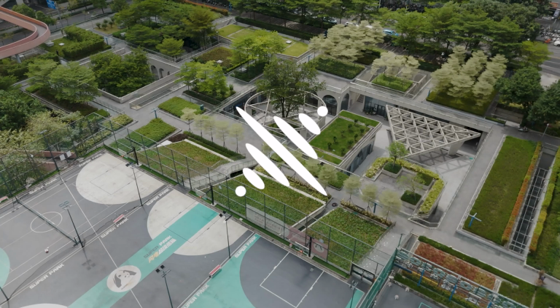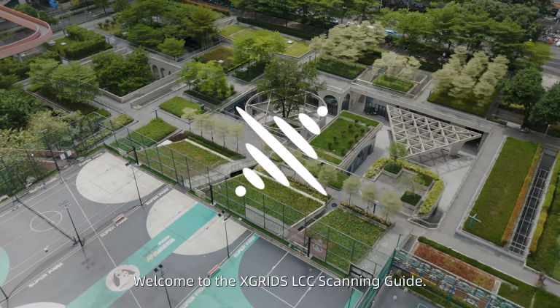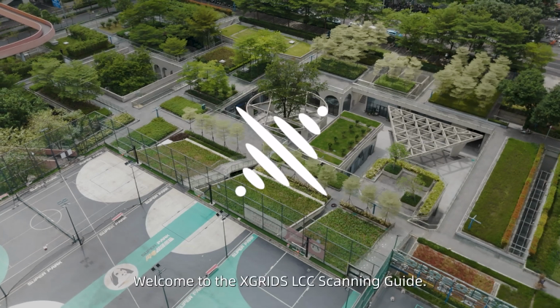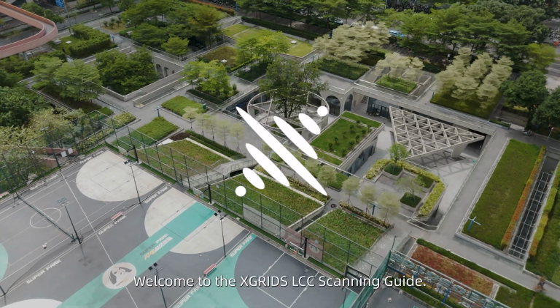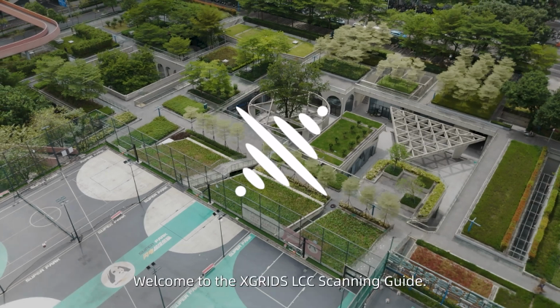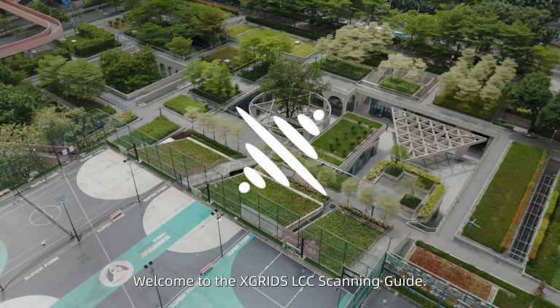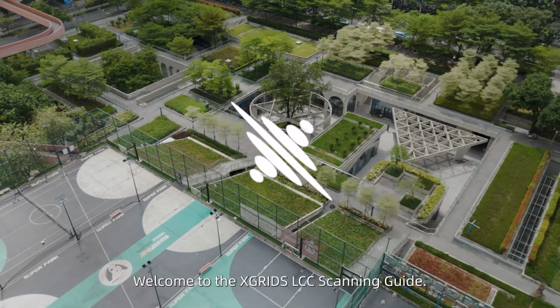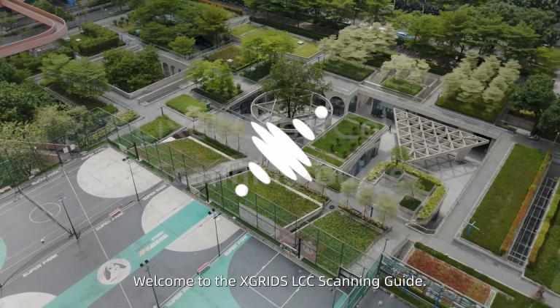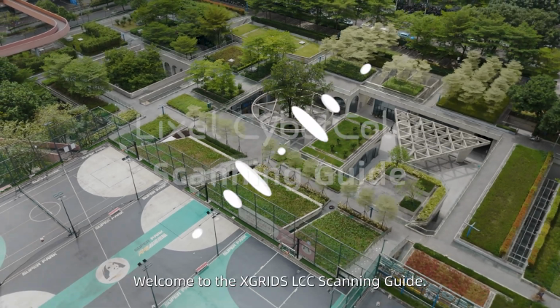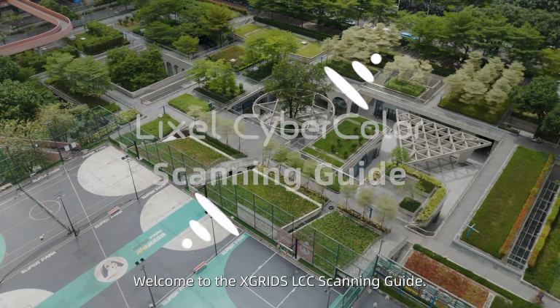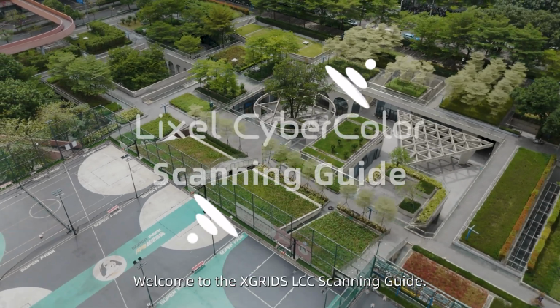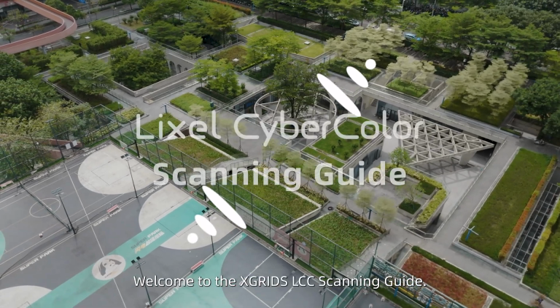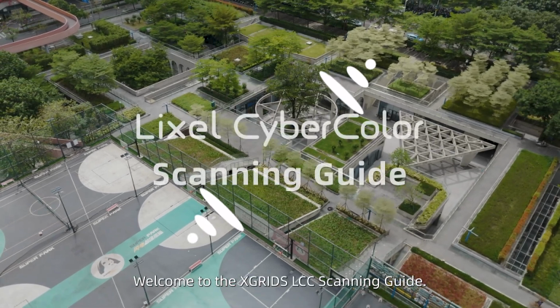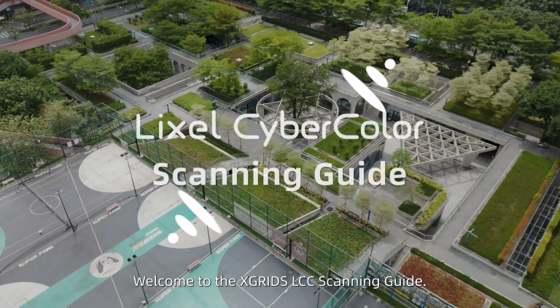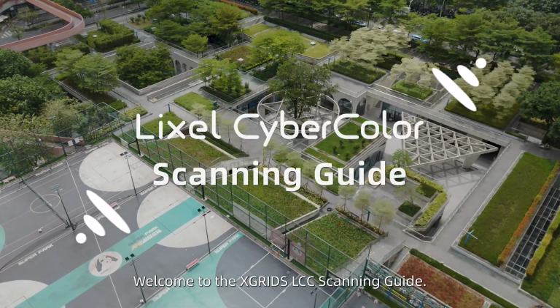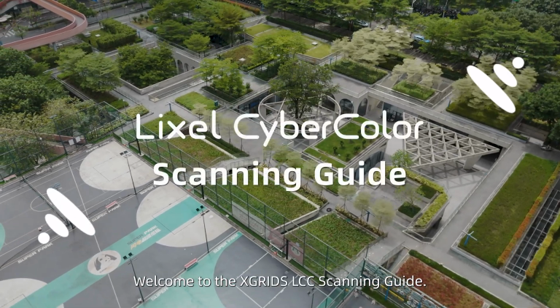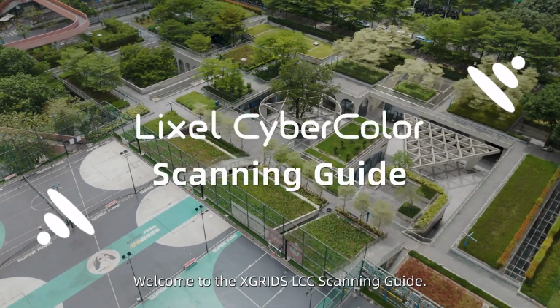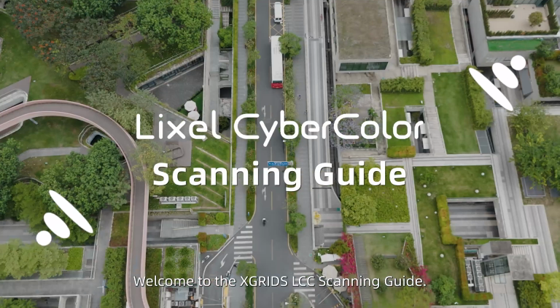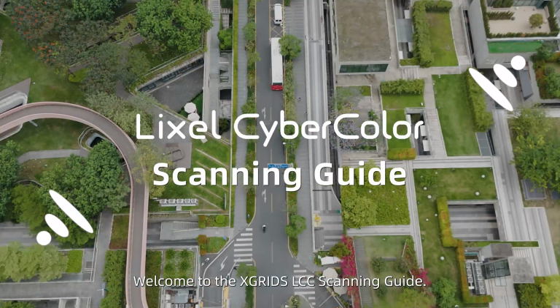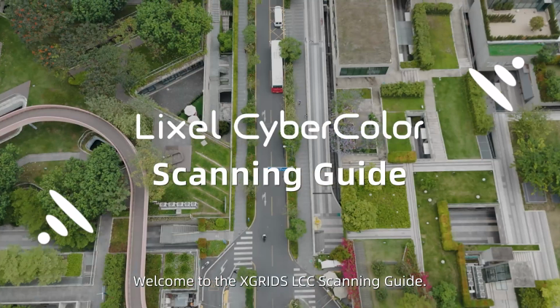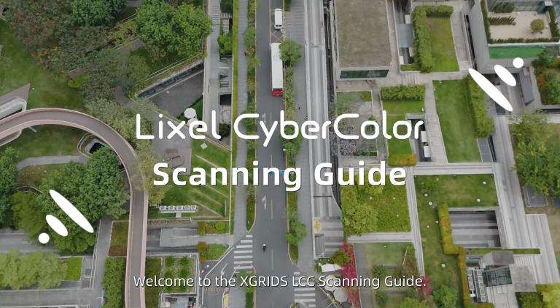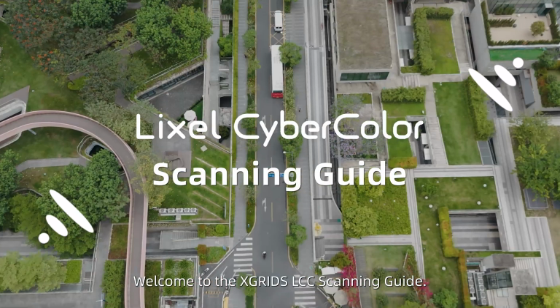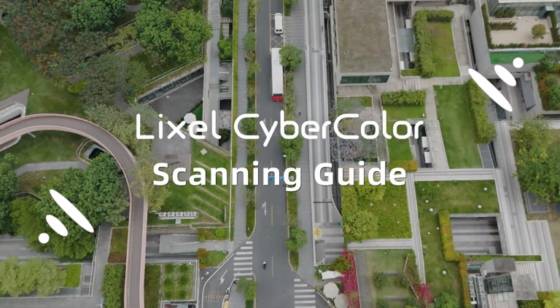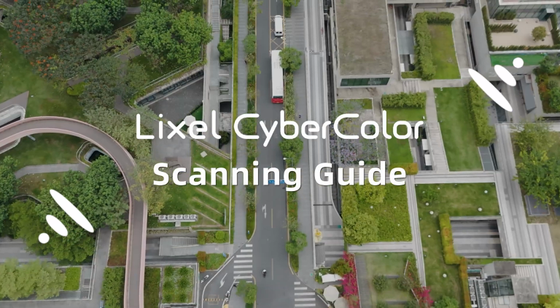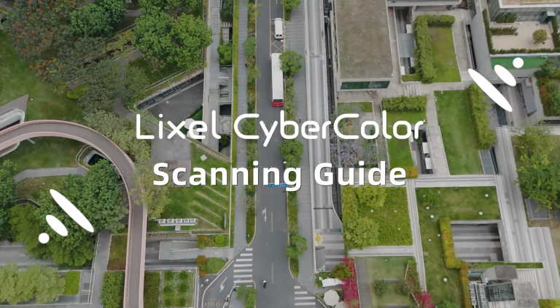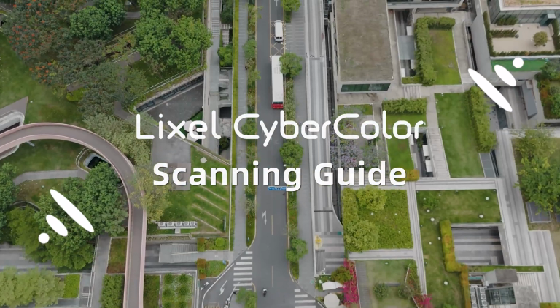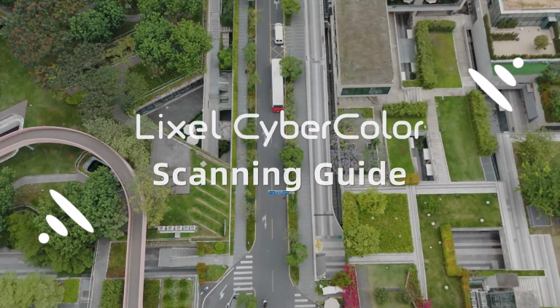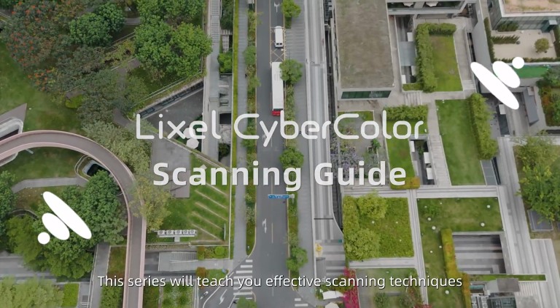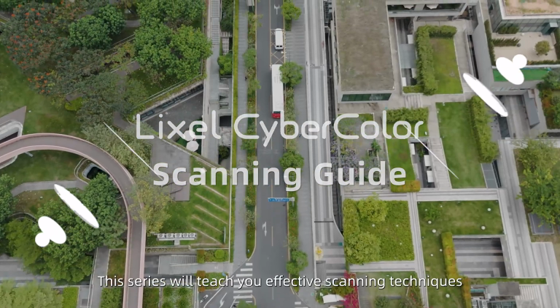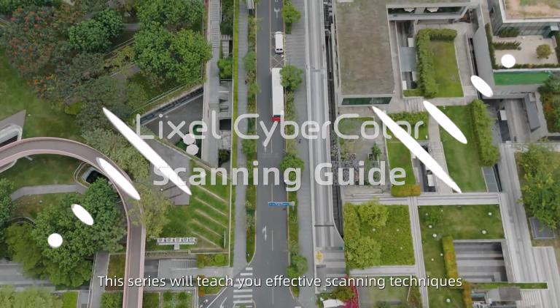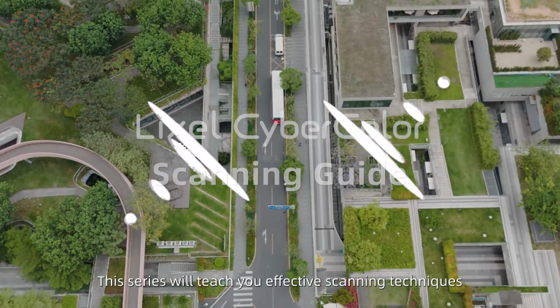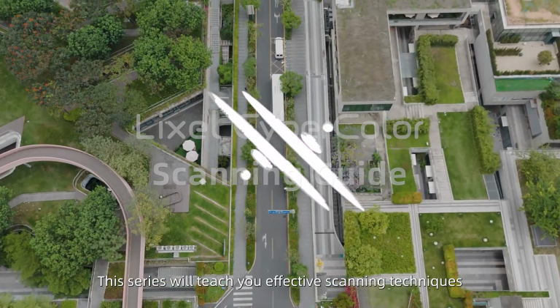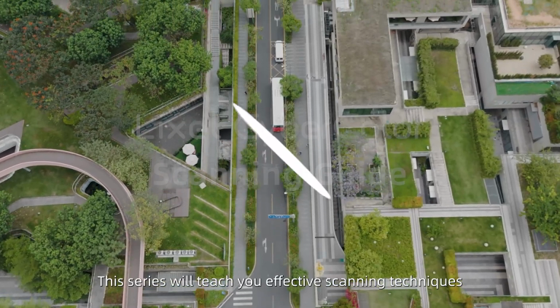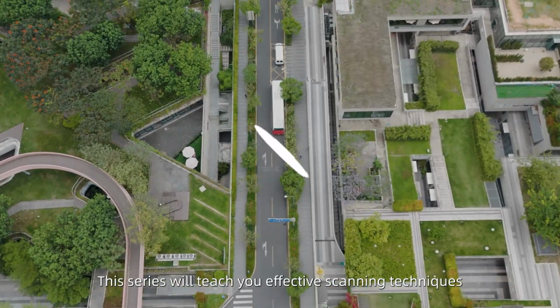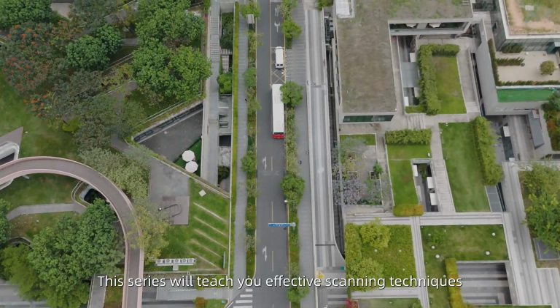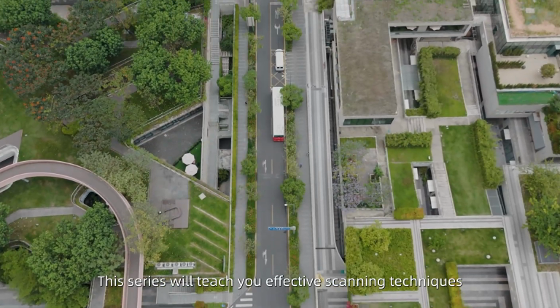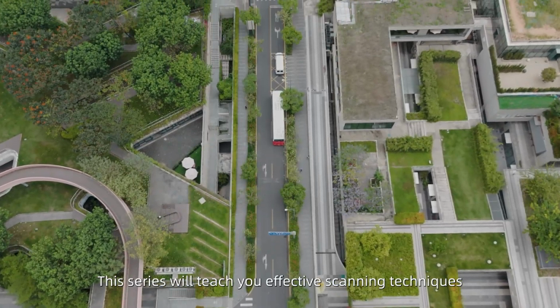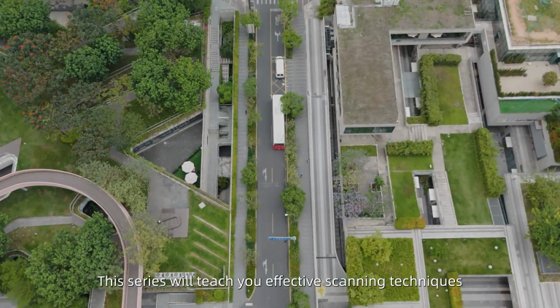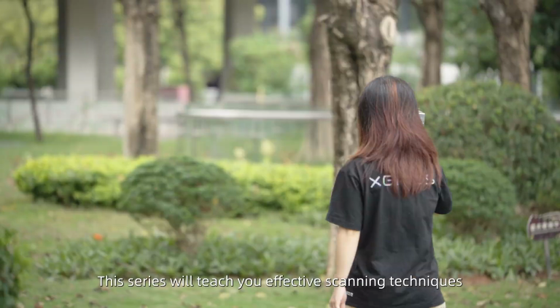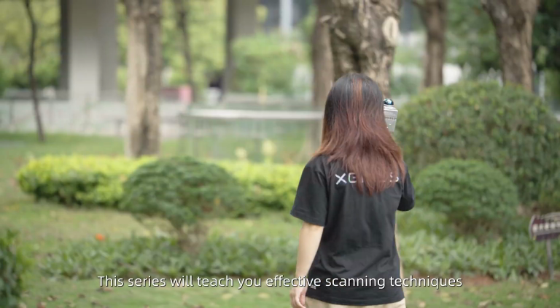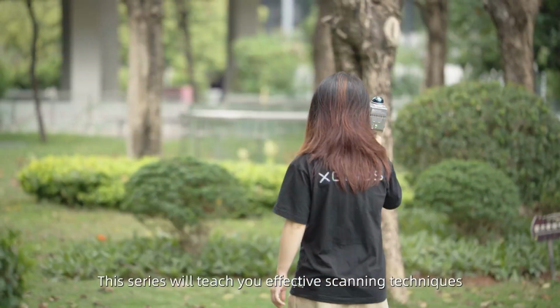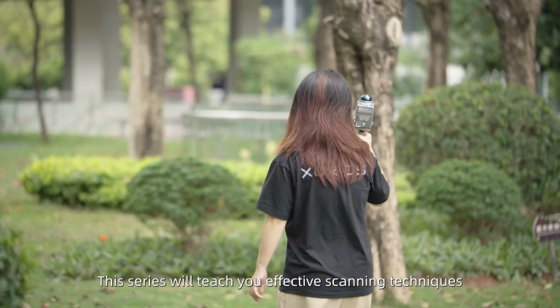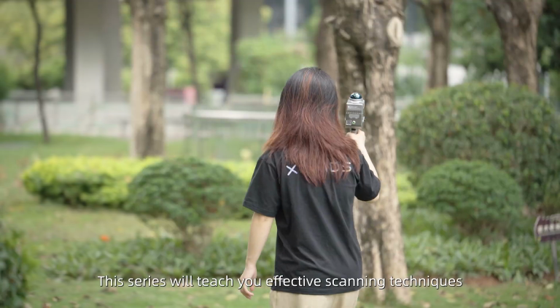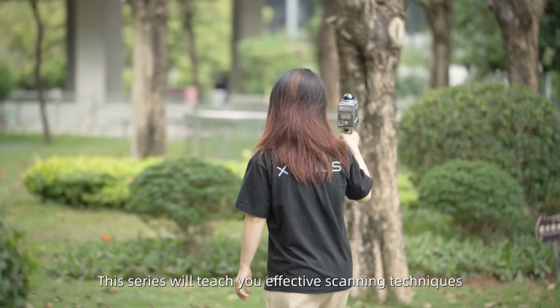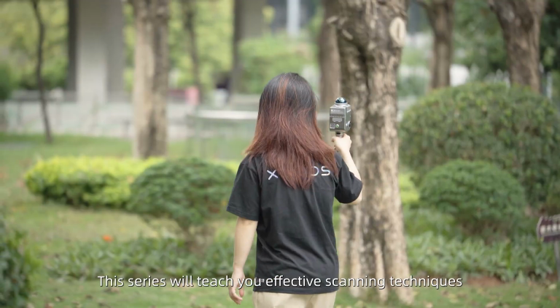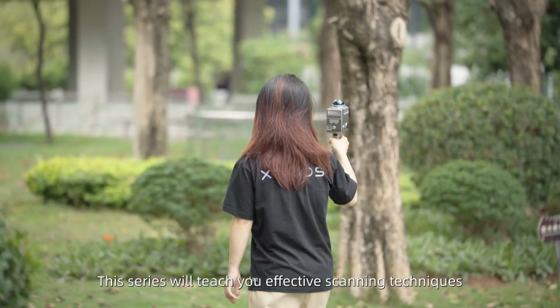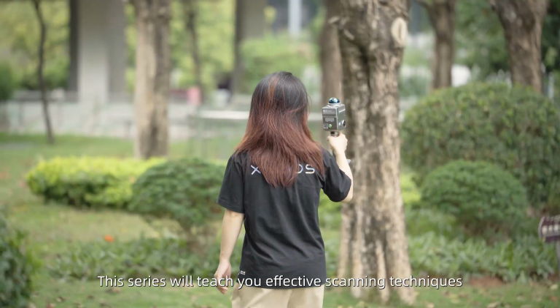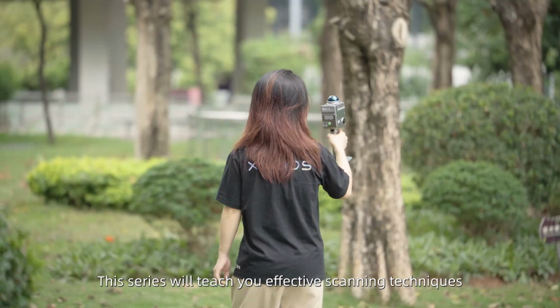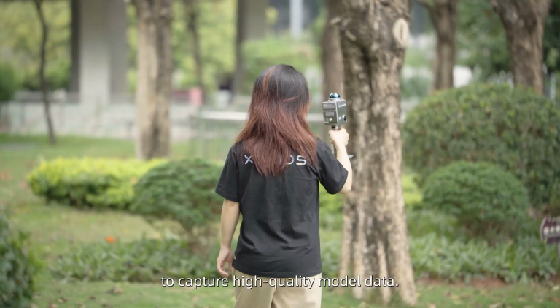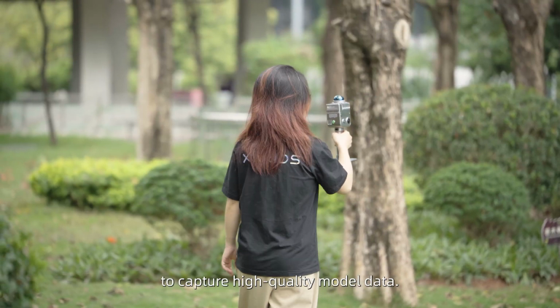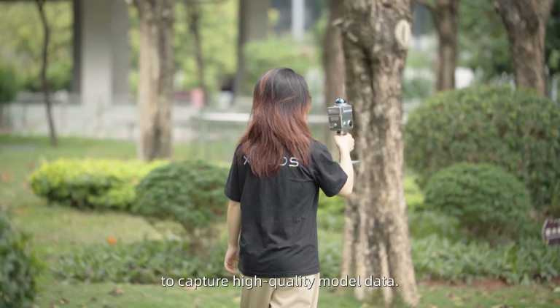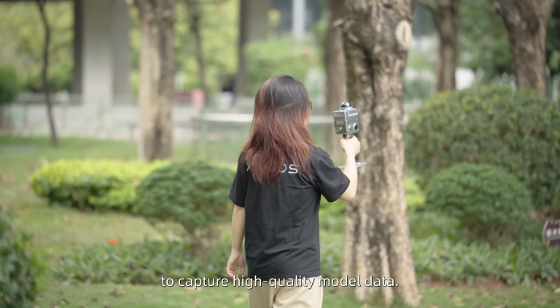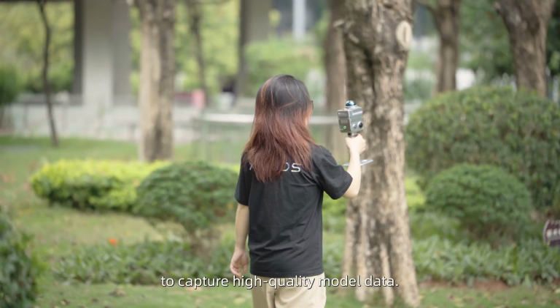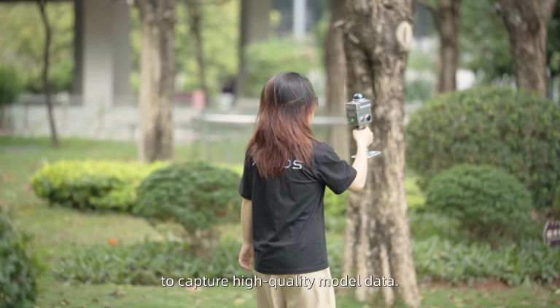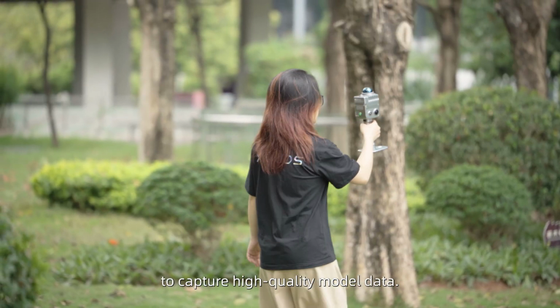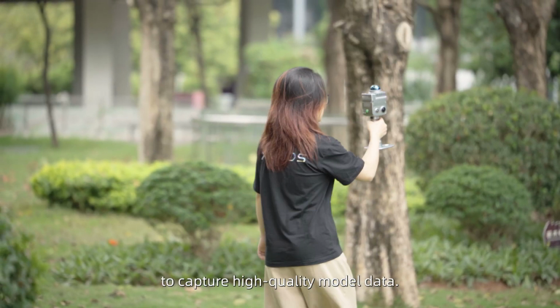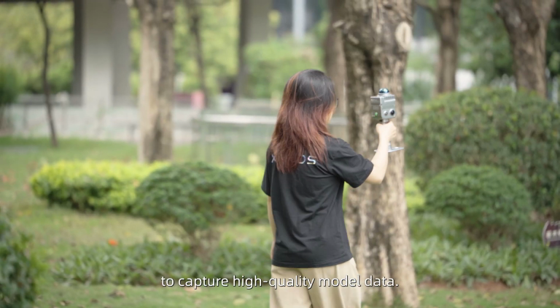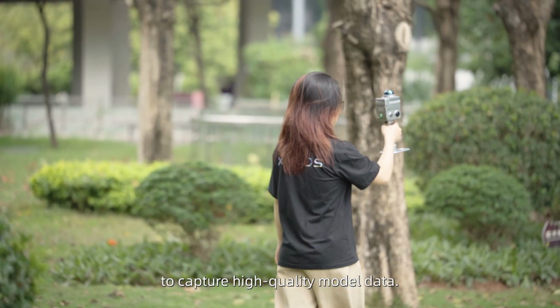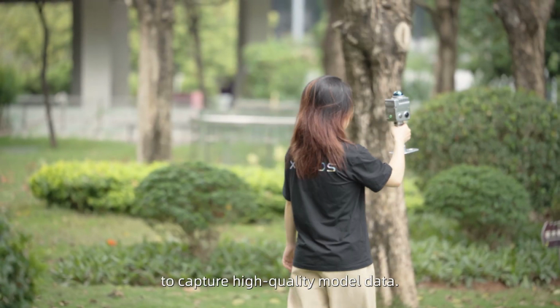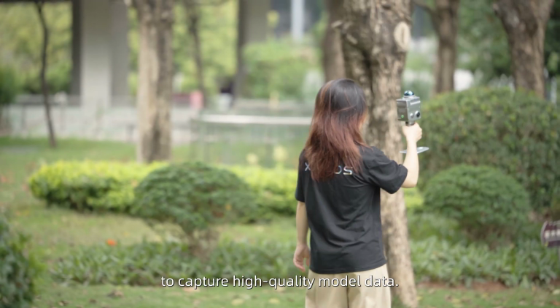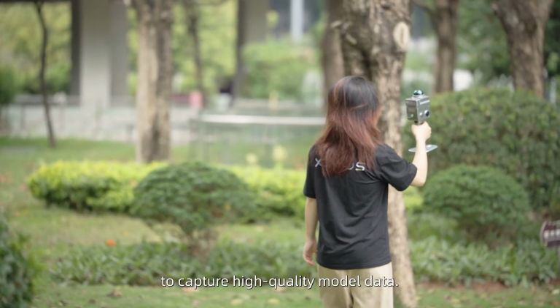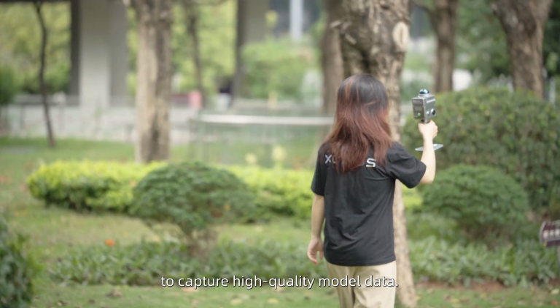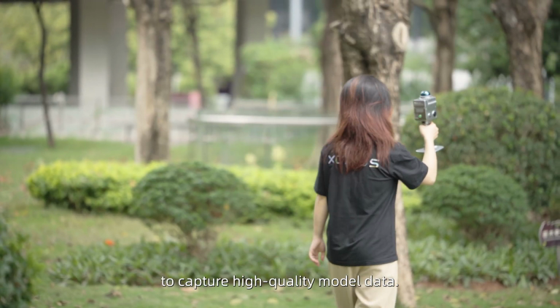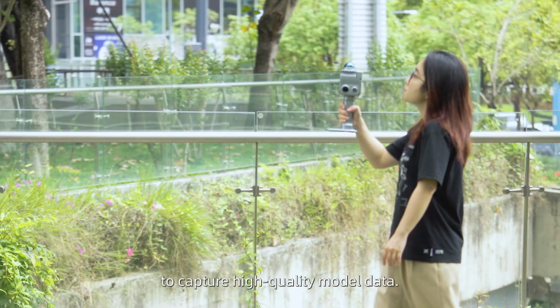Welcome to the X-Grid's LCC Scanning Guide. This series will teach you effective scanning techniques to capture high-quality model data.